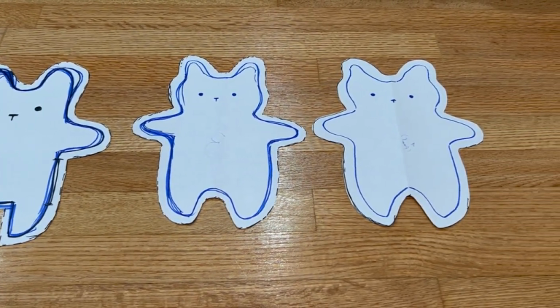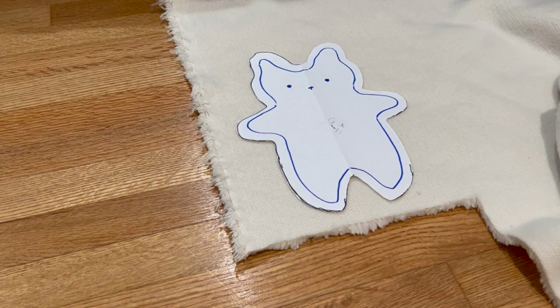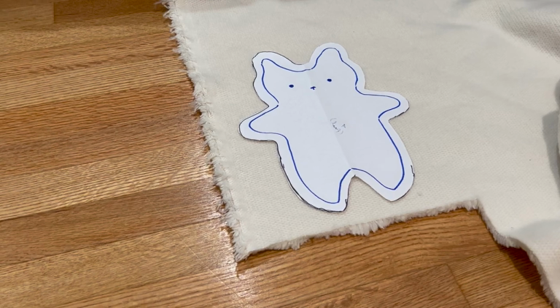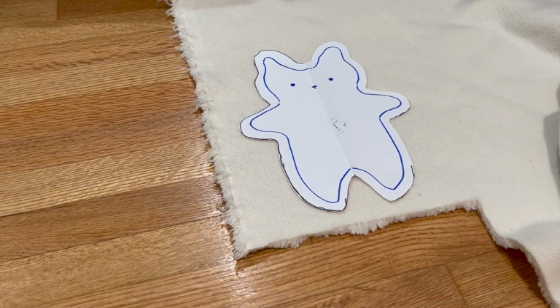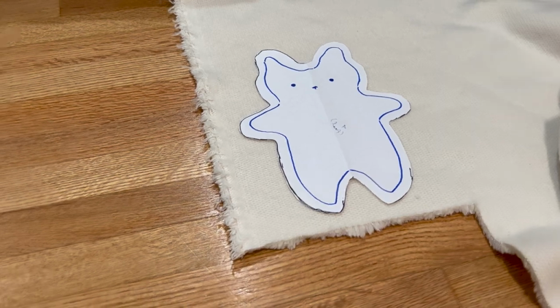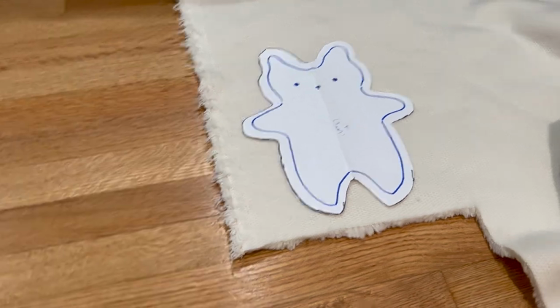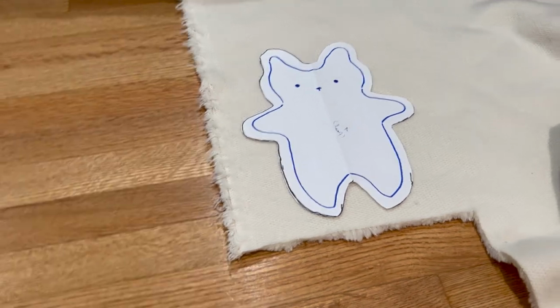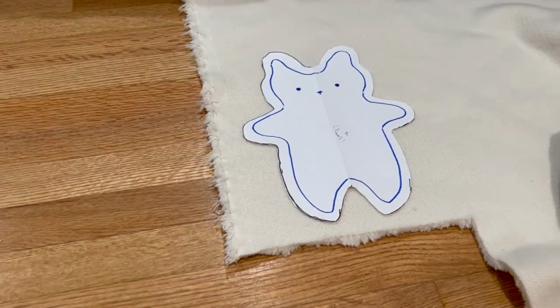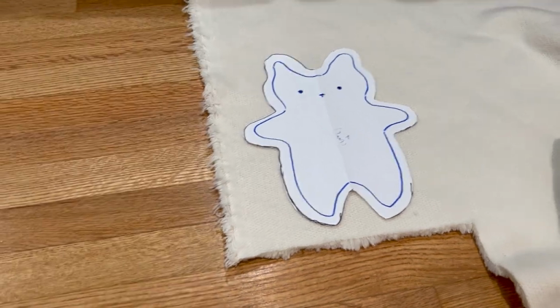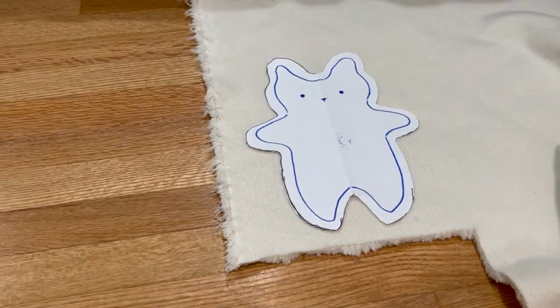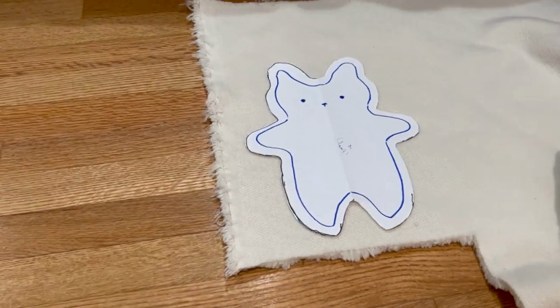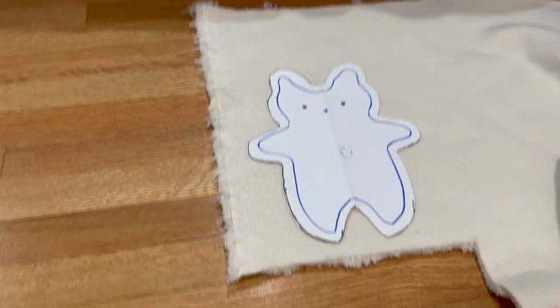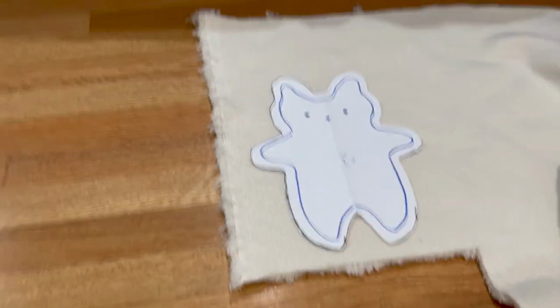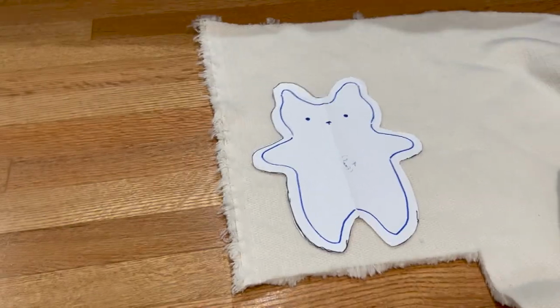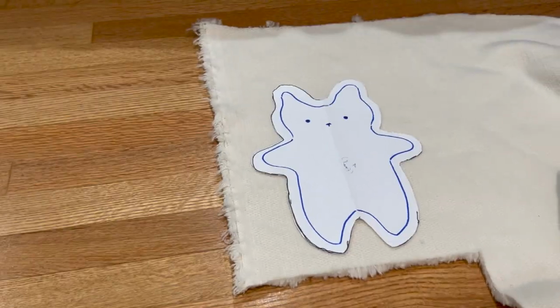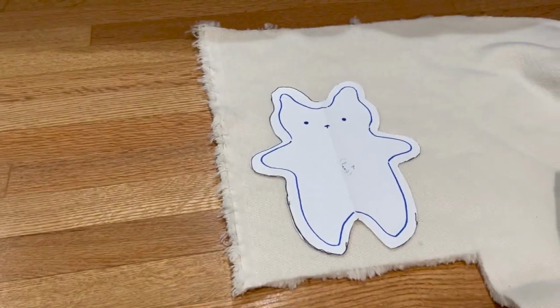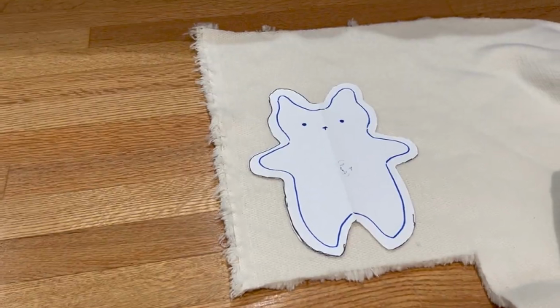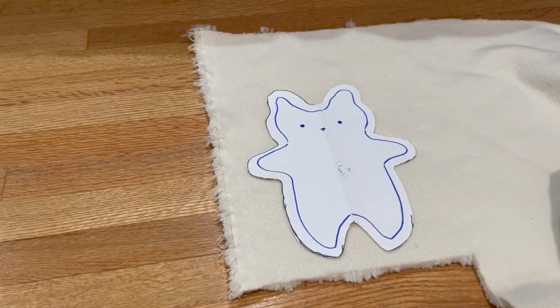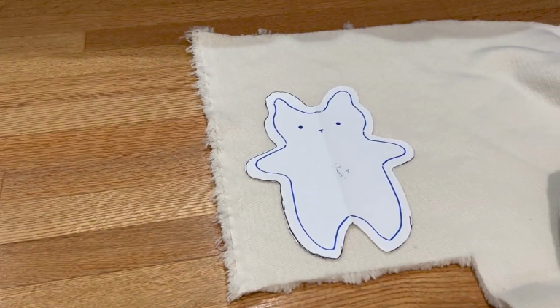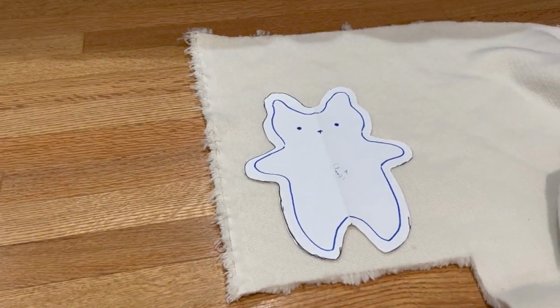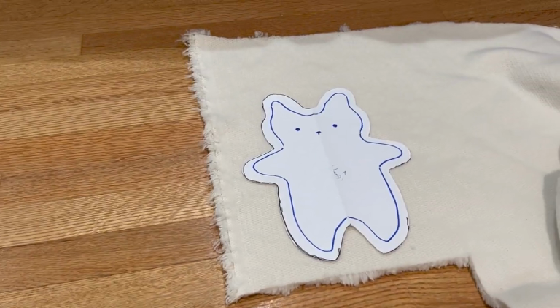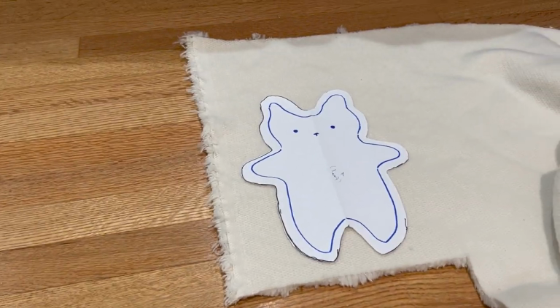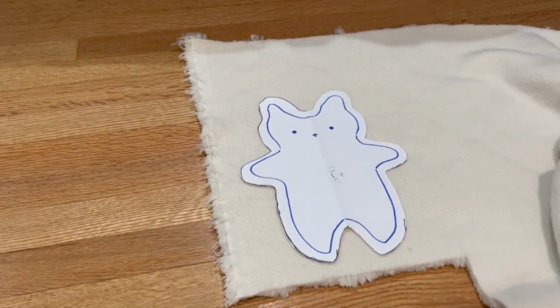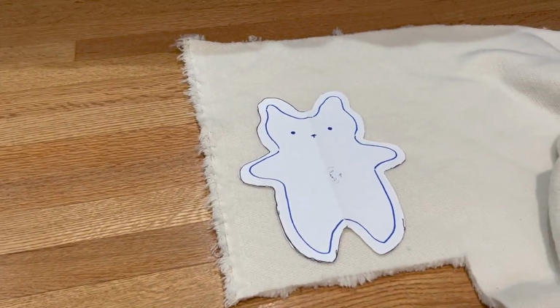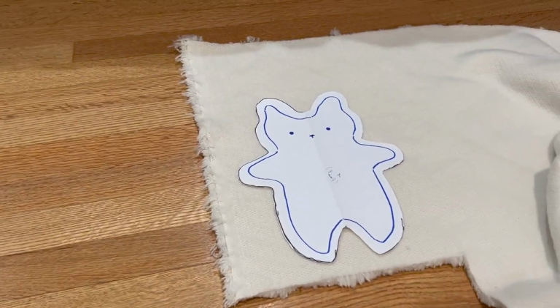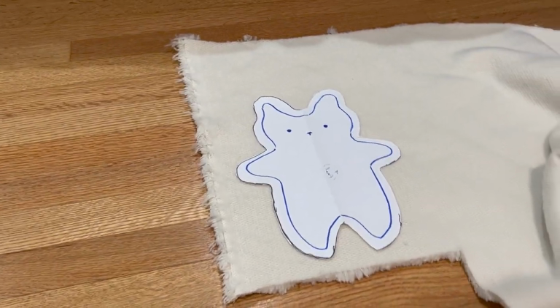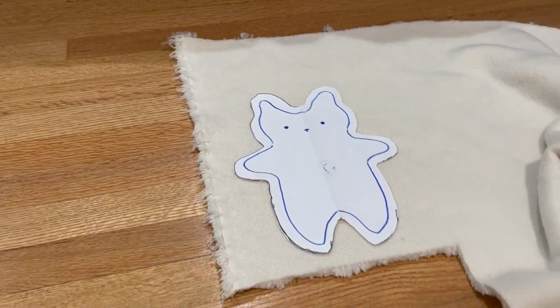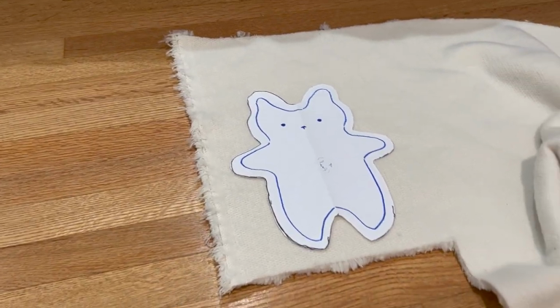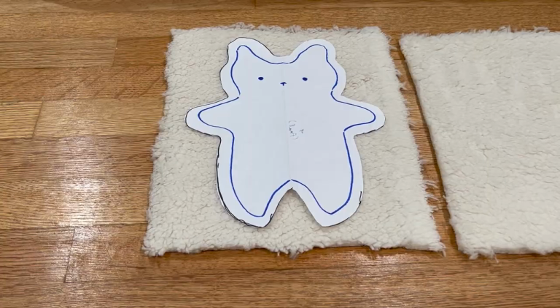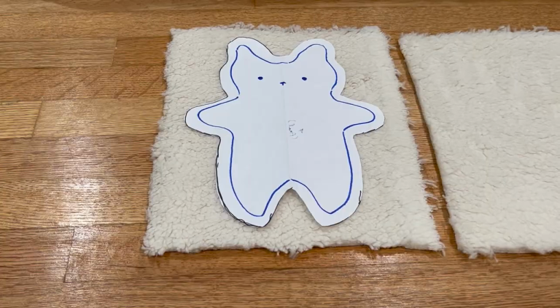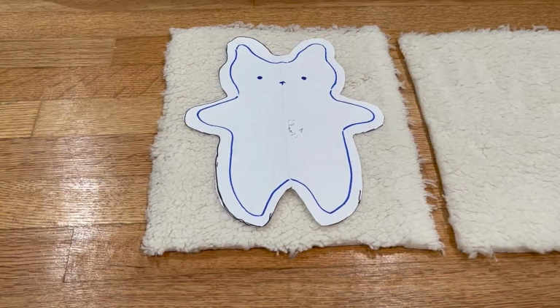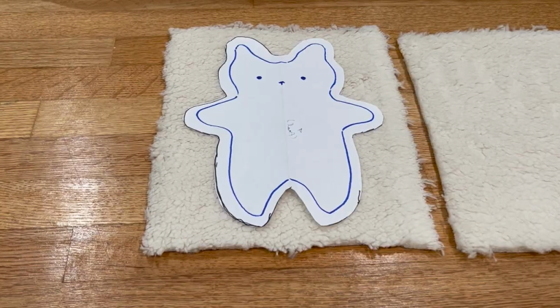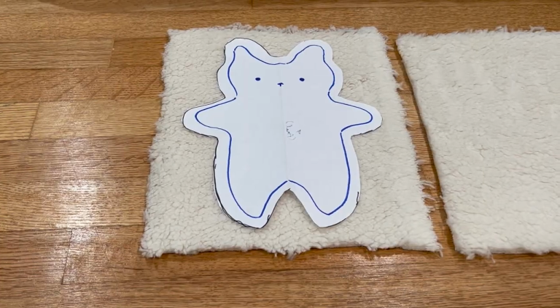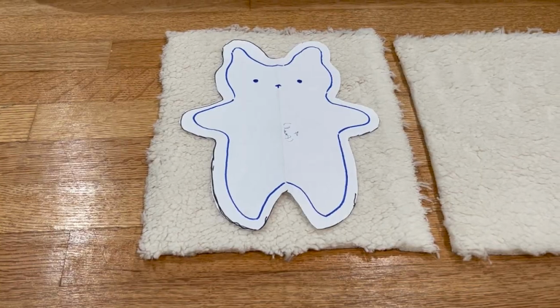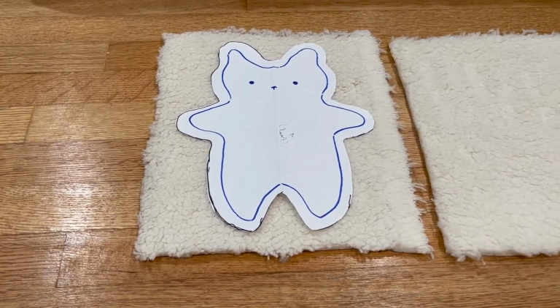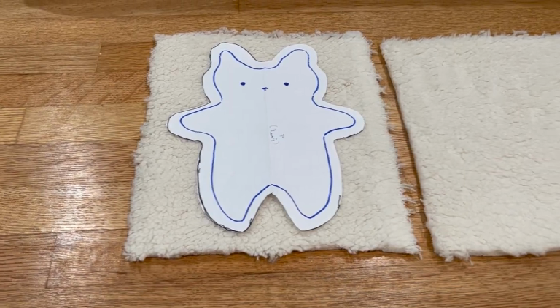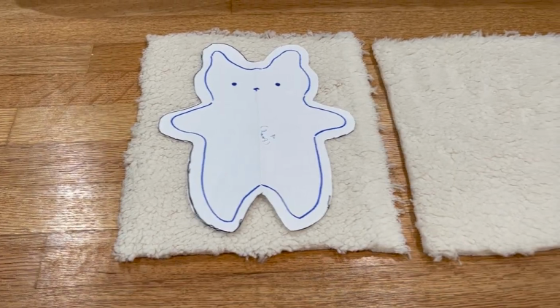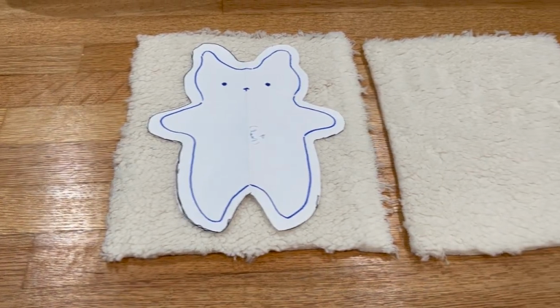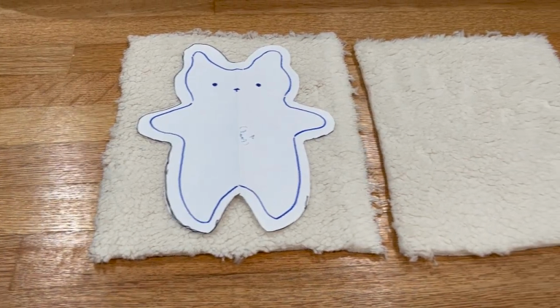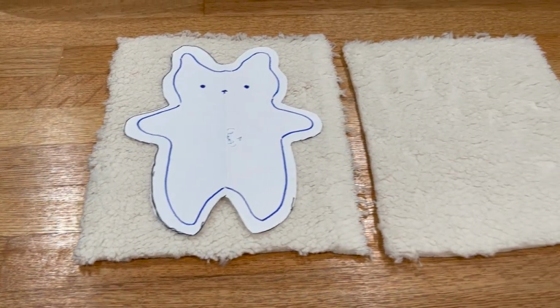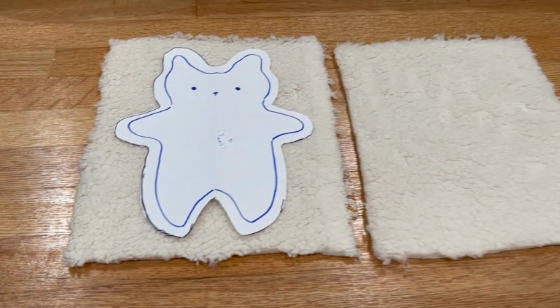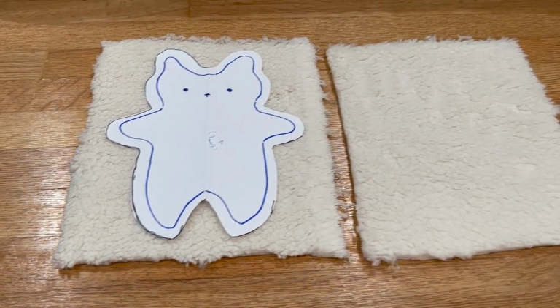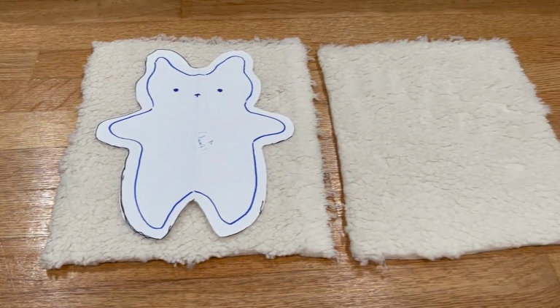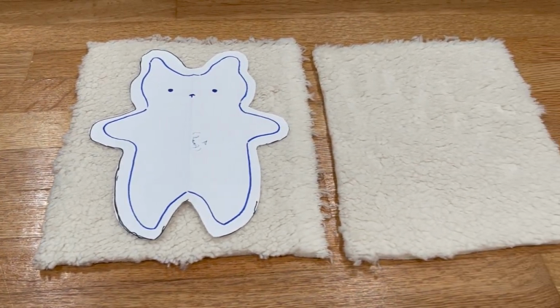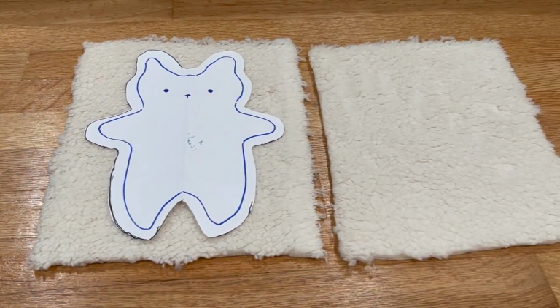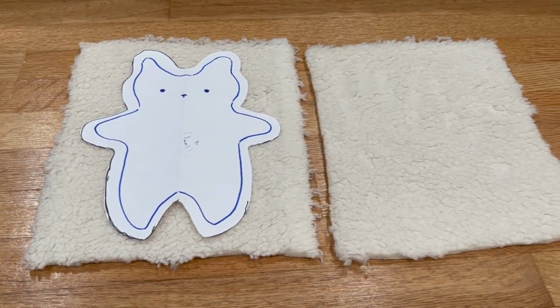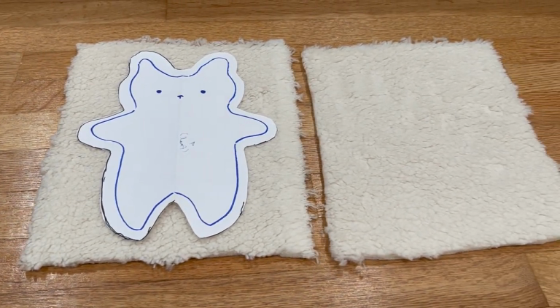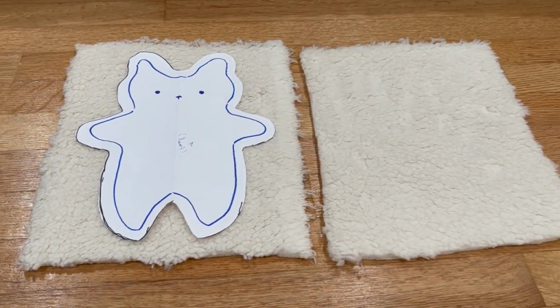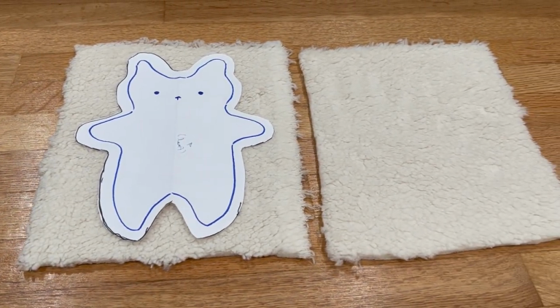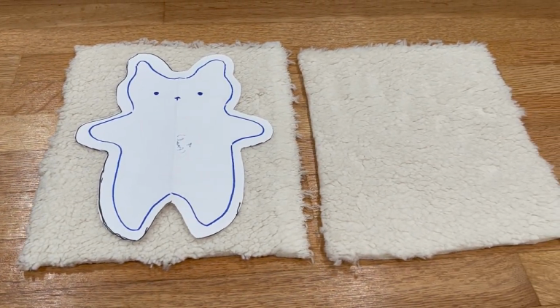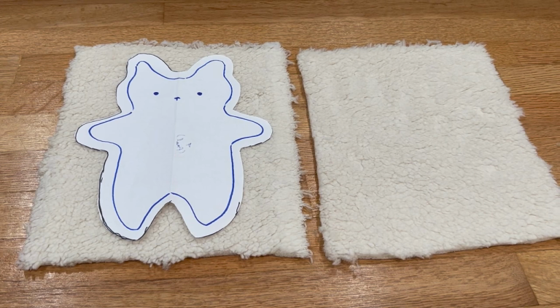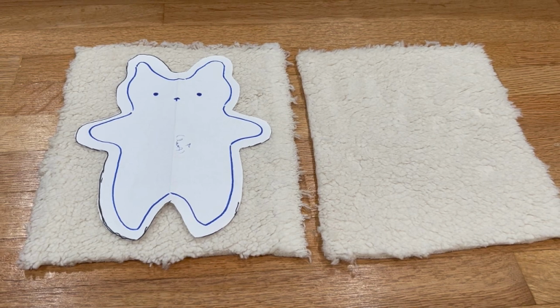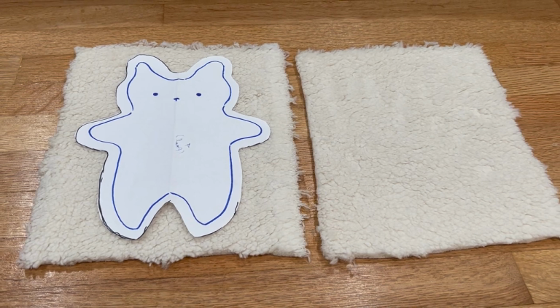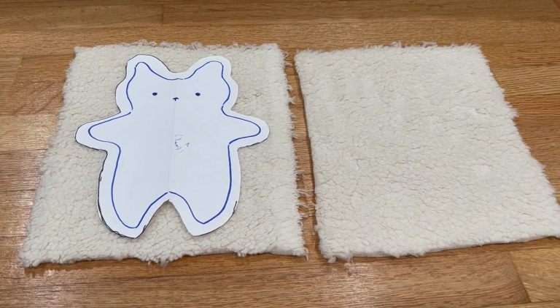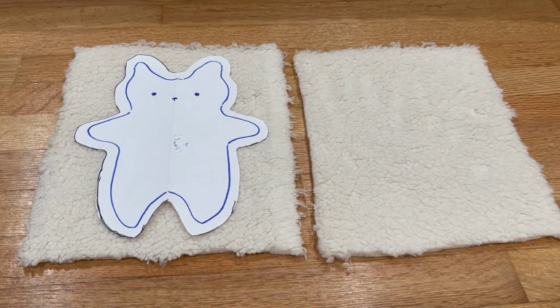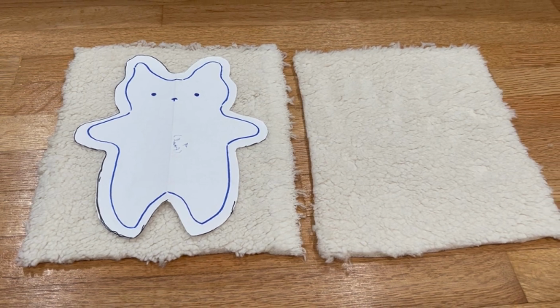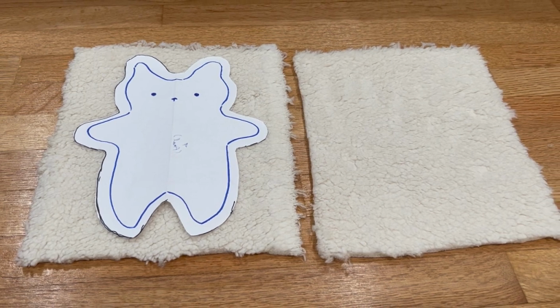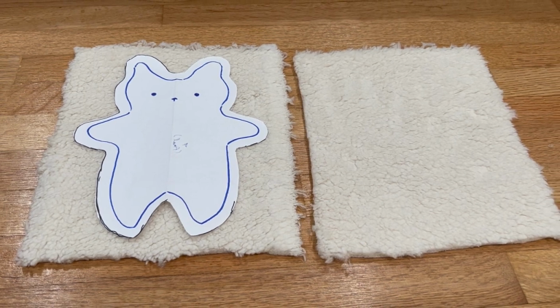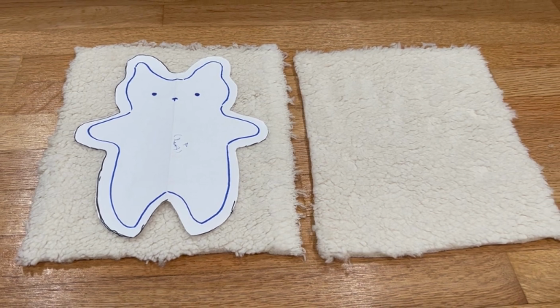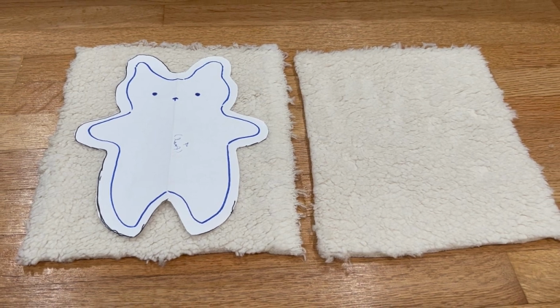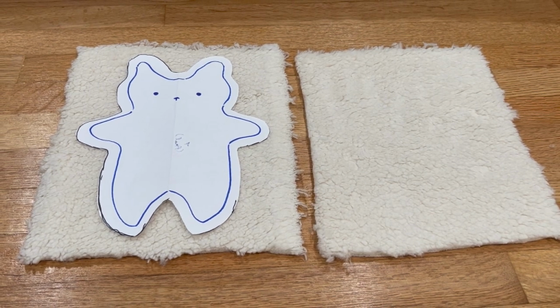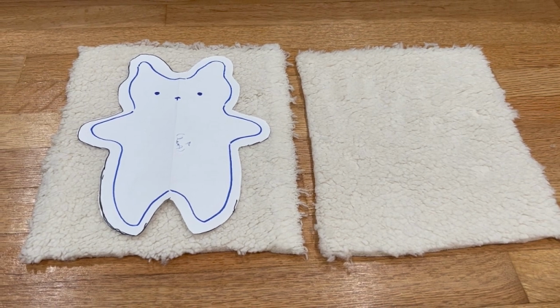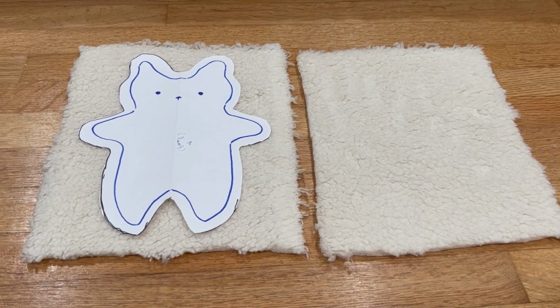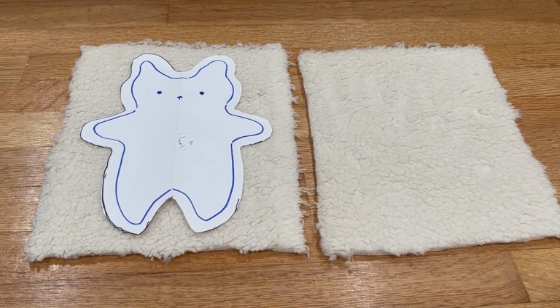Now I'm cutting two rectangles of fabric that will fit my pattern piece. My rectangles were about 12 inches by 7.5 inches.